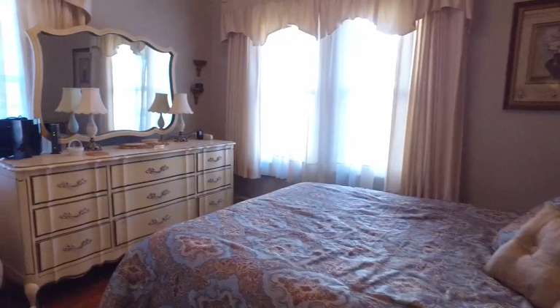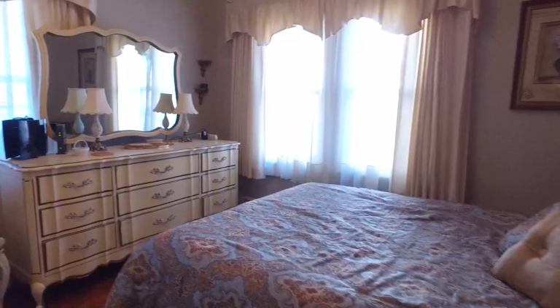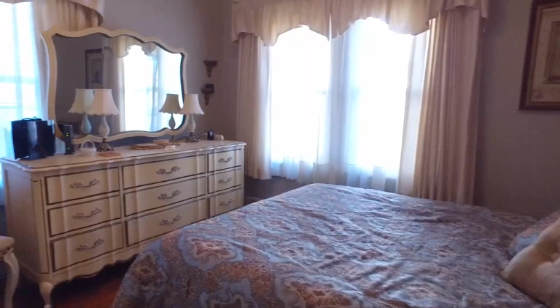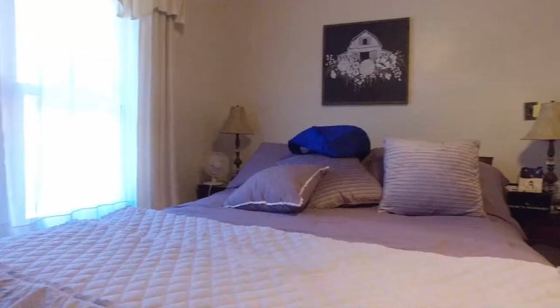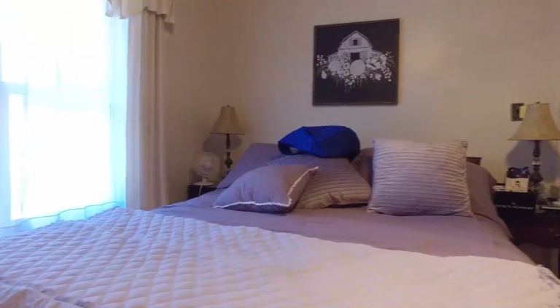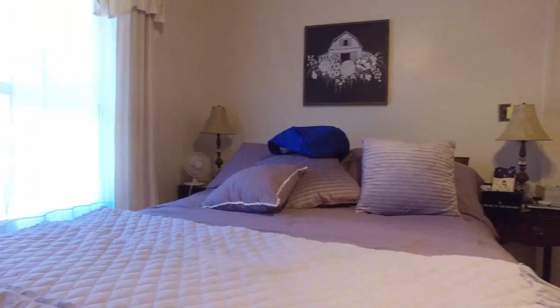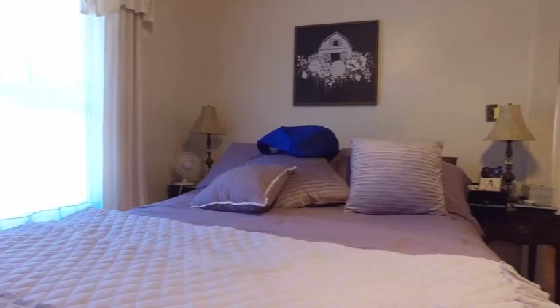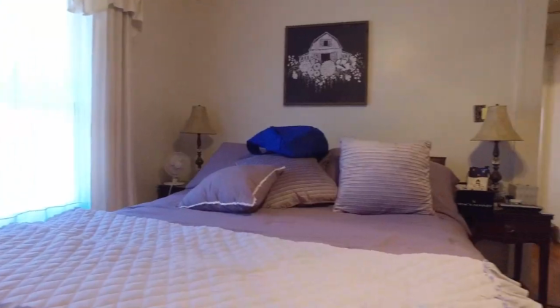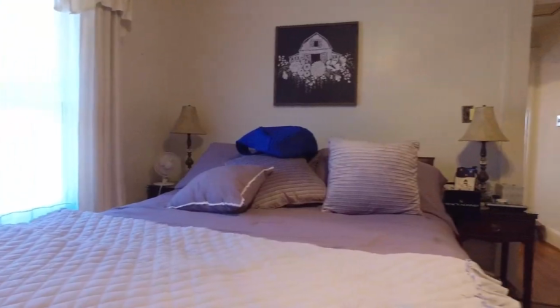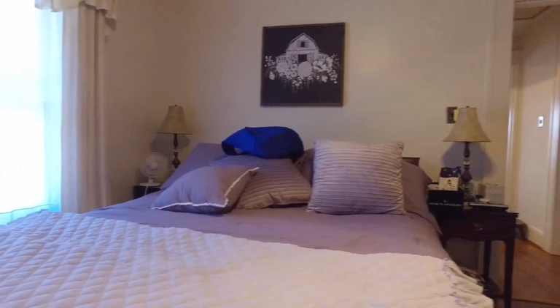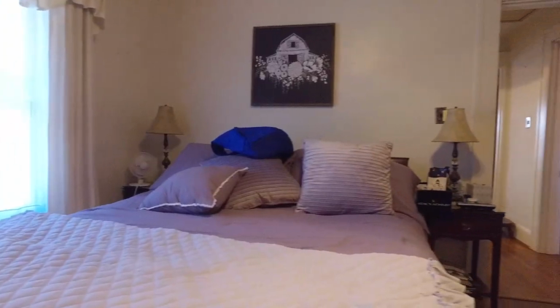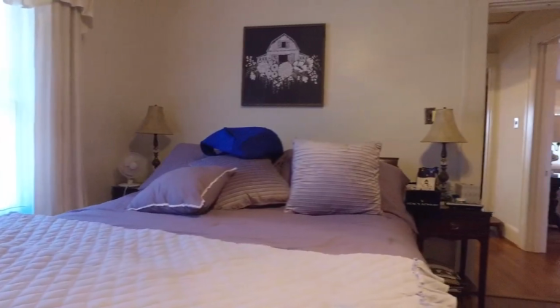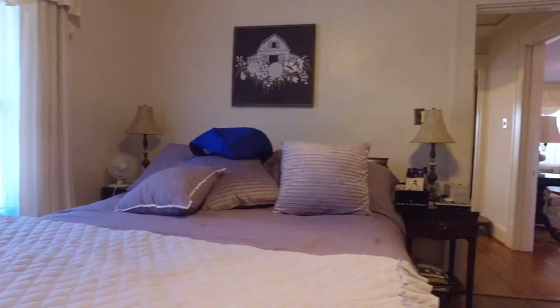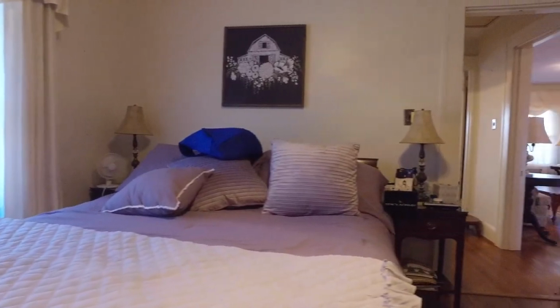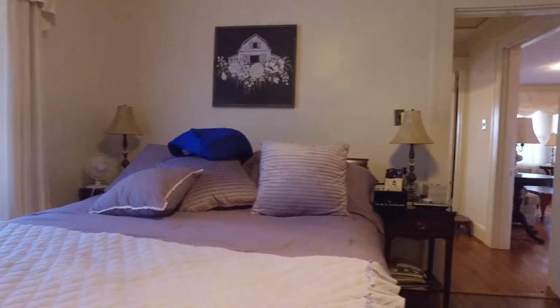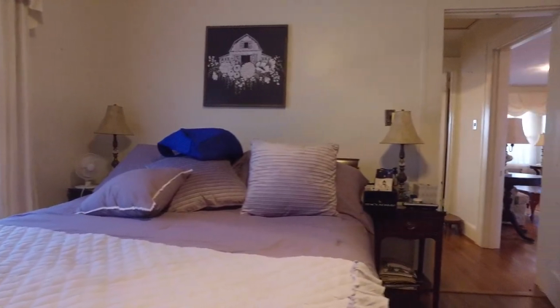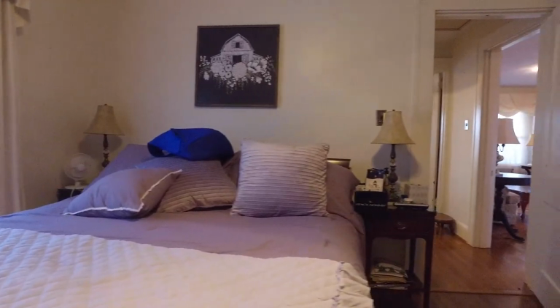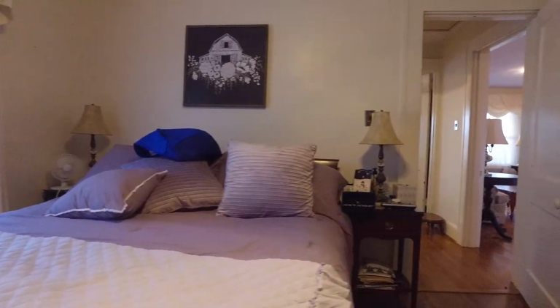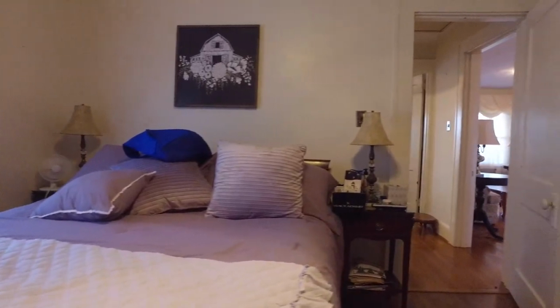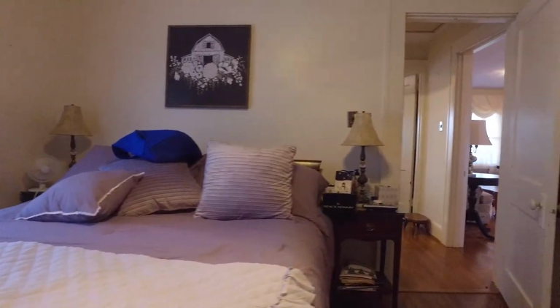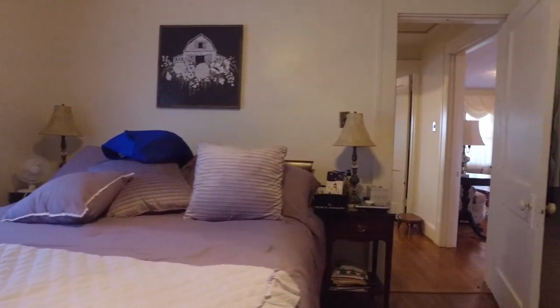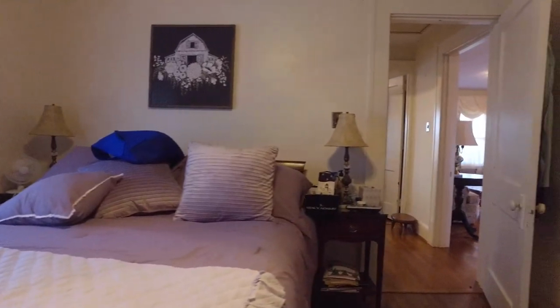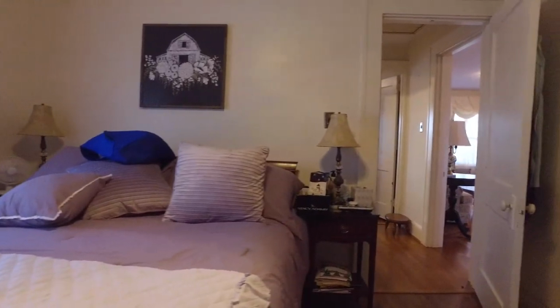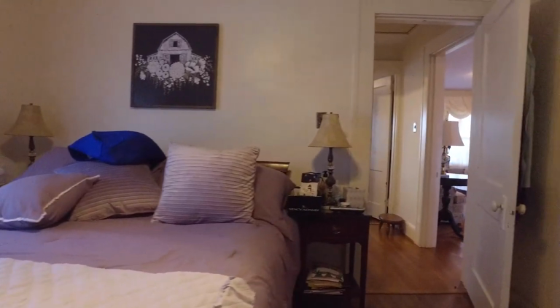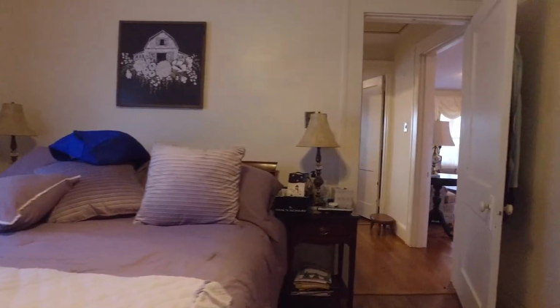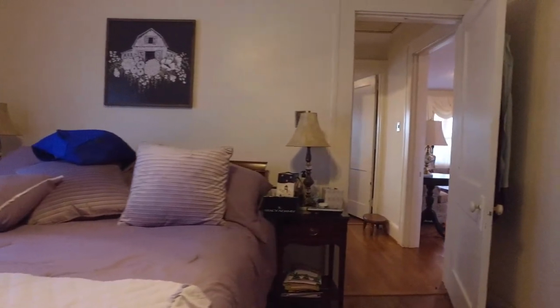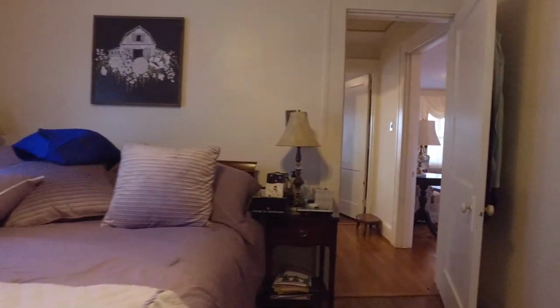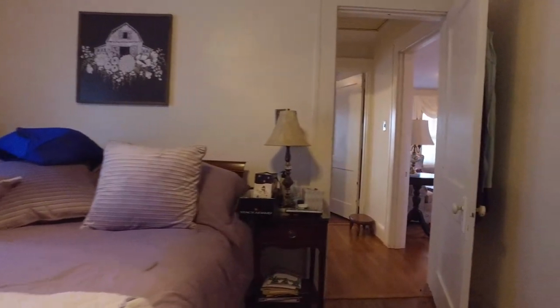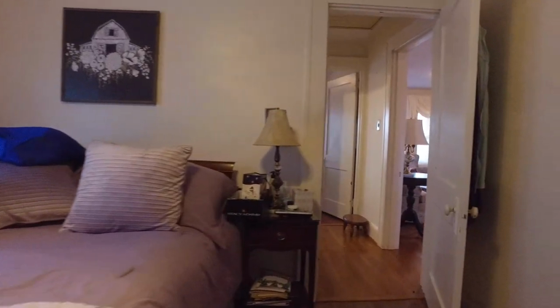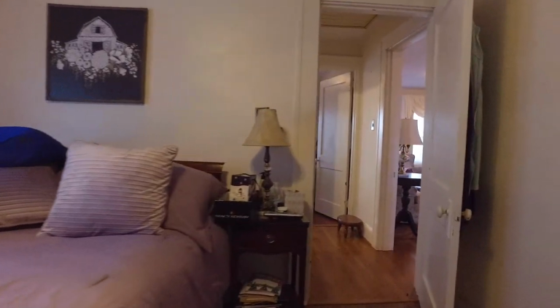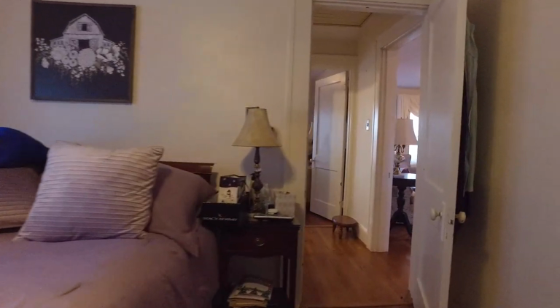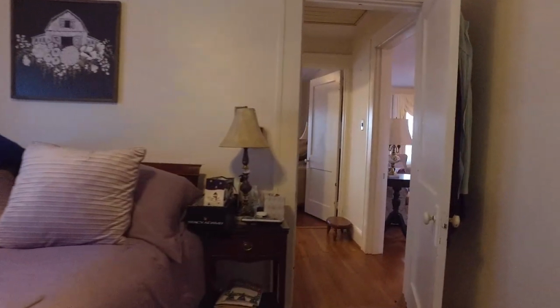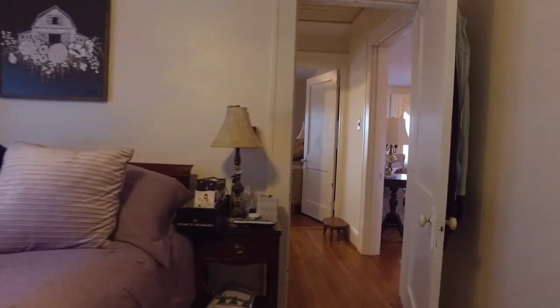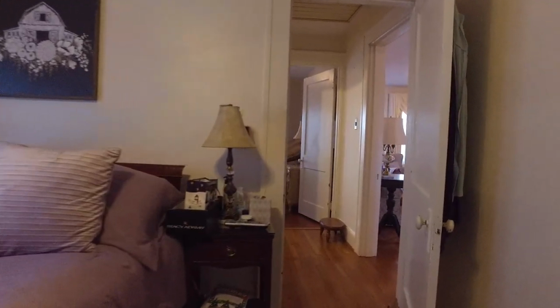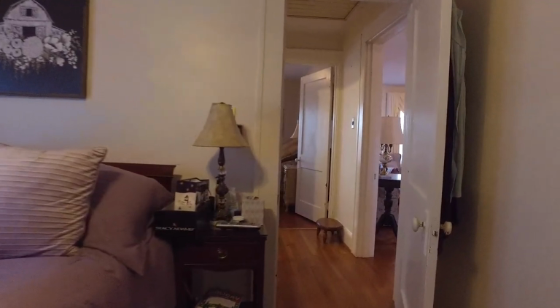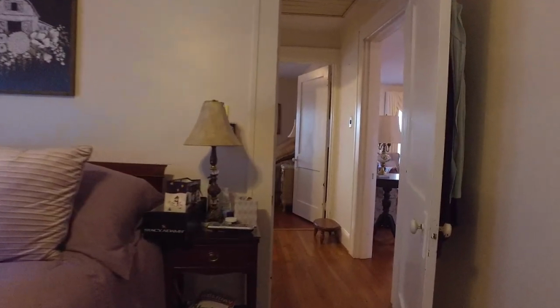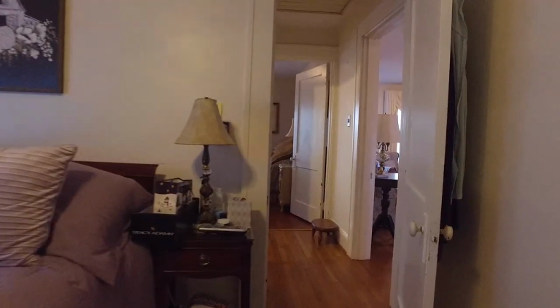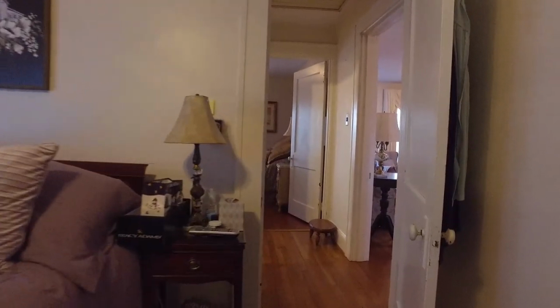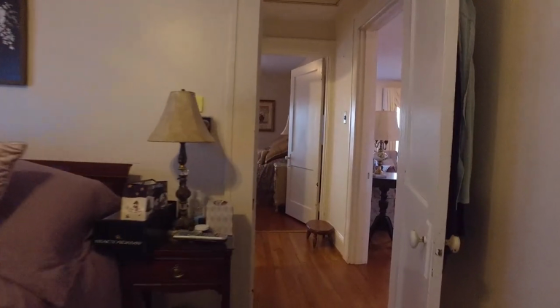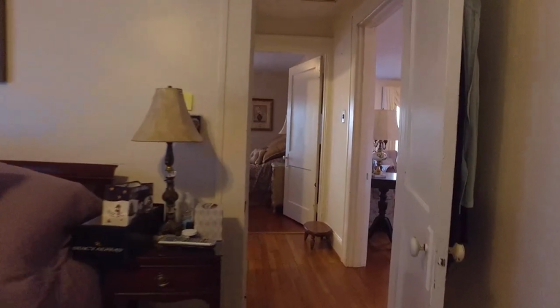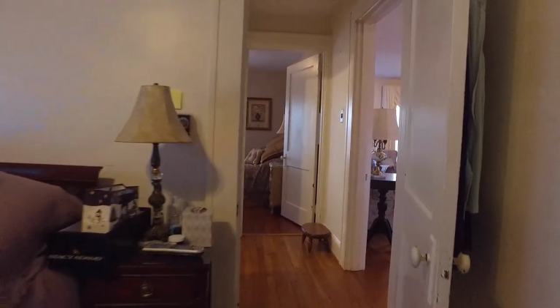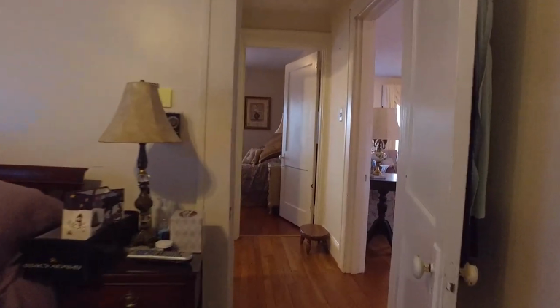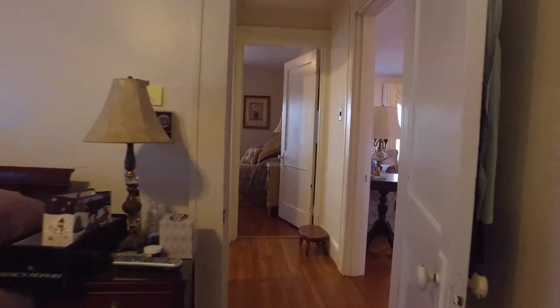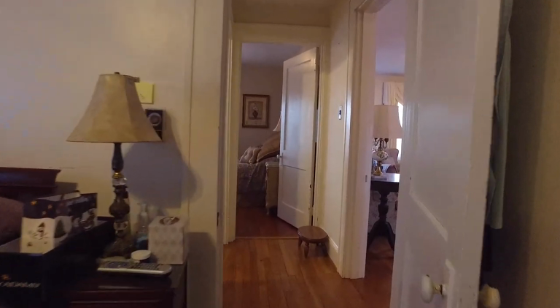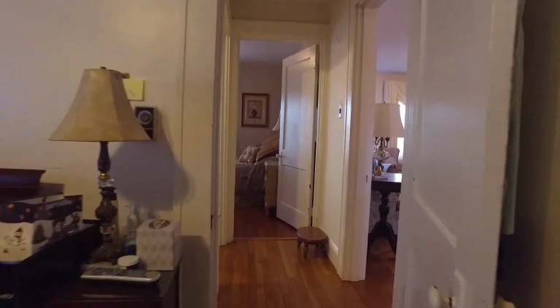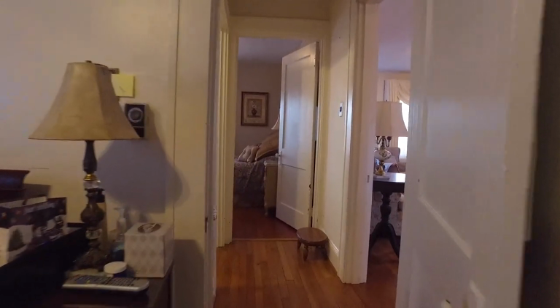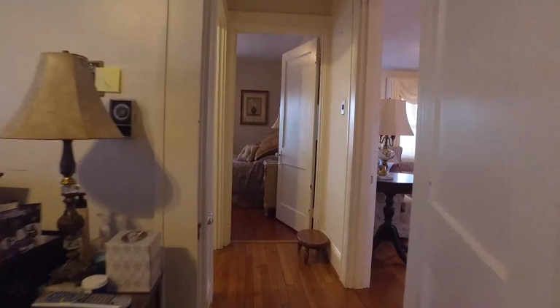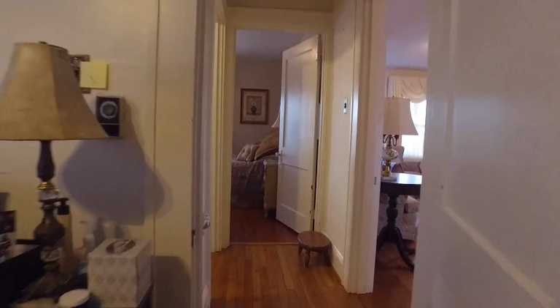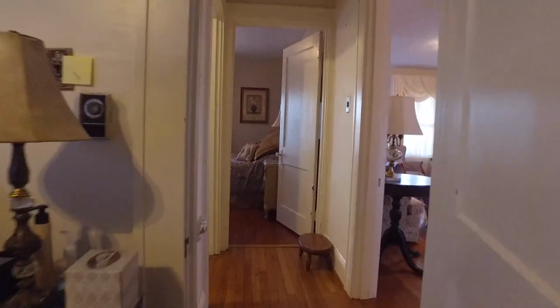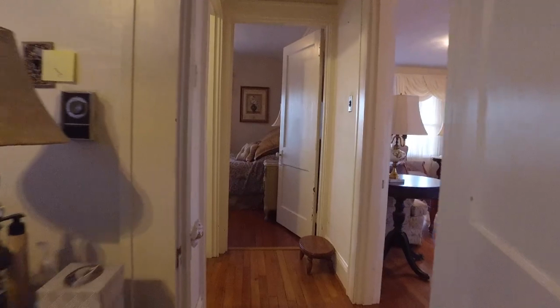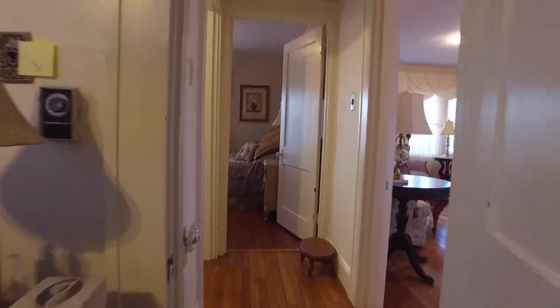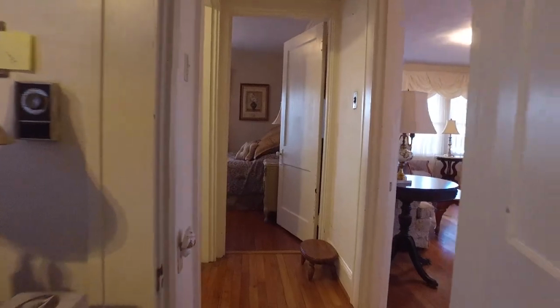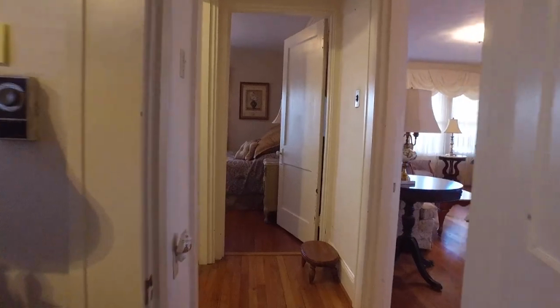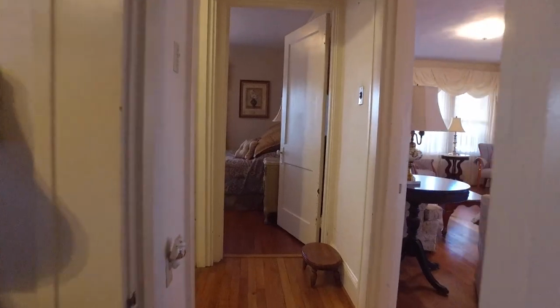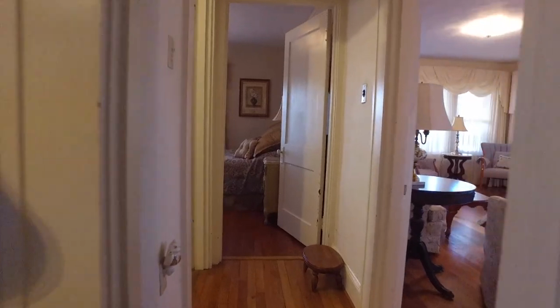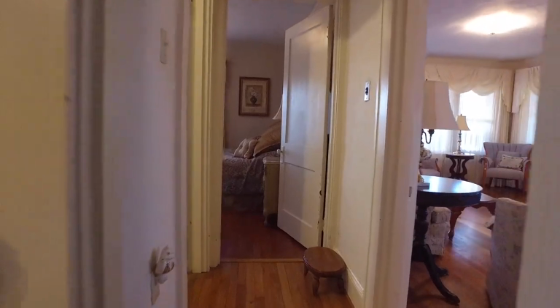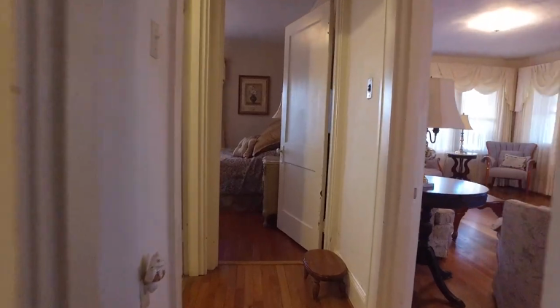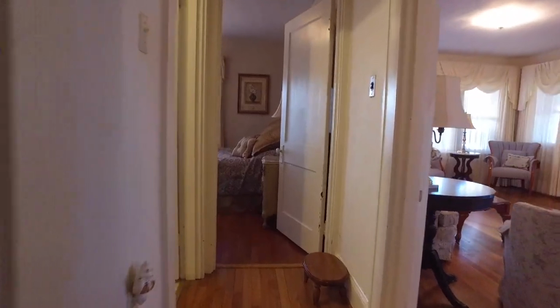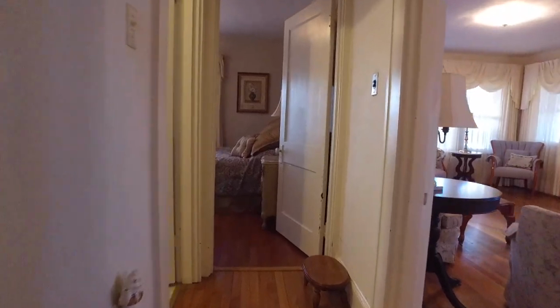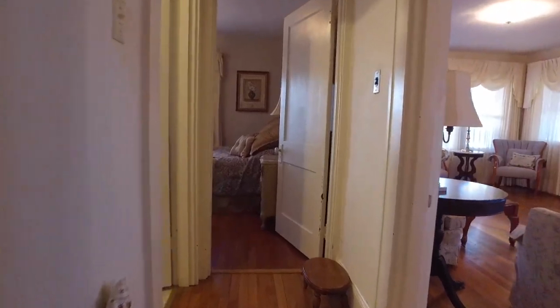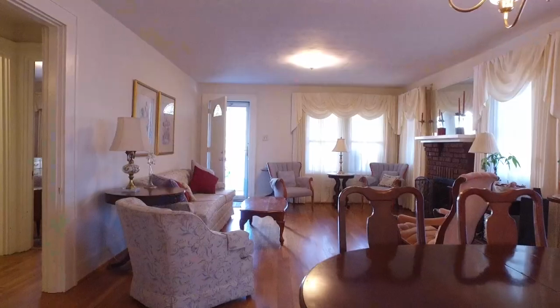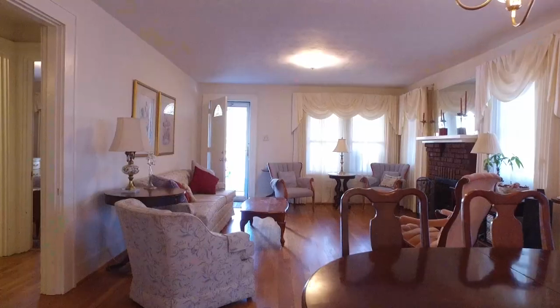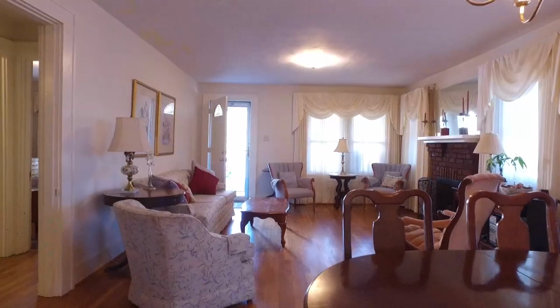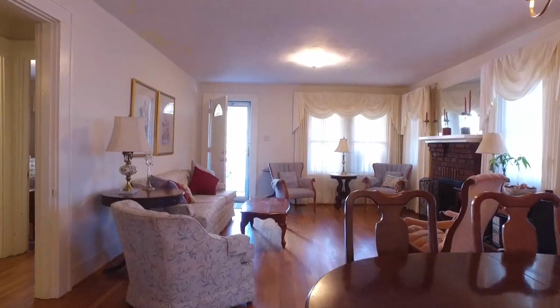This is the kind of property you dream about, so be quick to arrange your showing. This won't last long. Thank you.